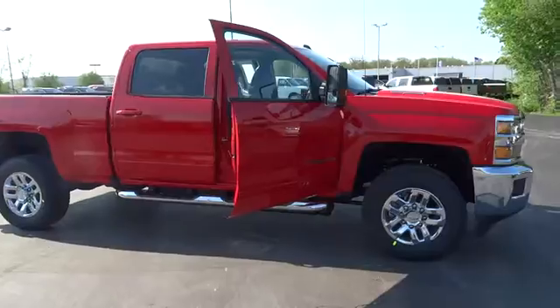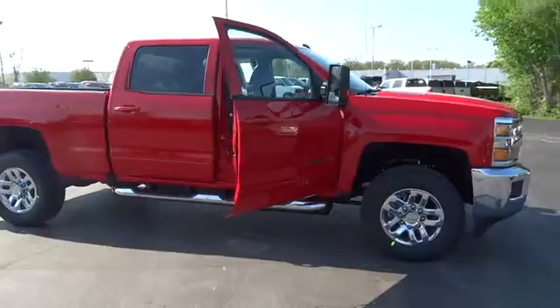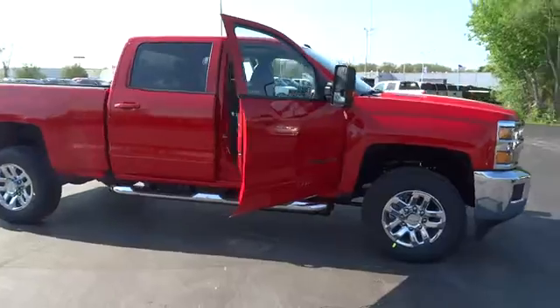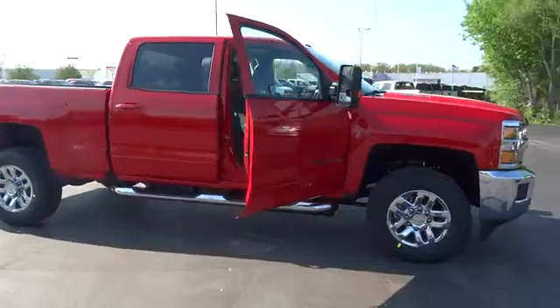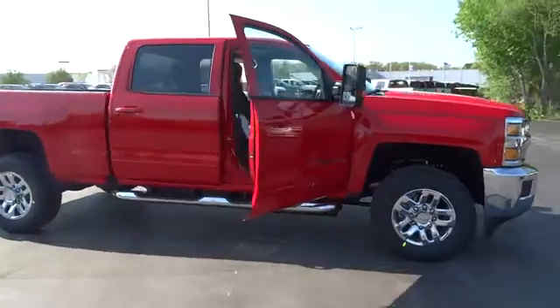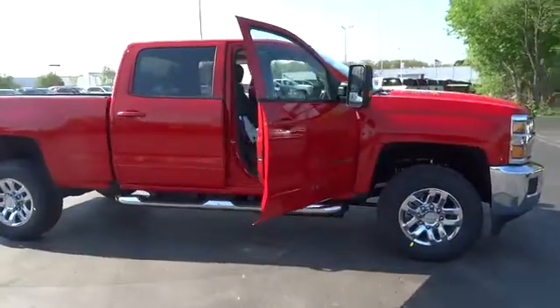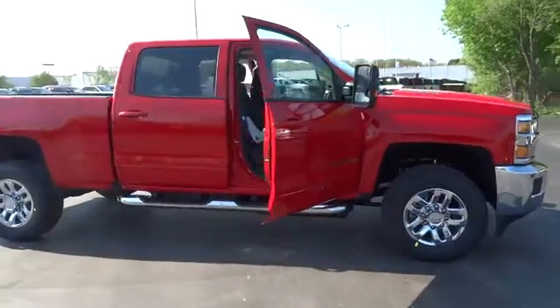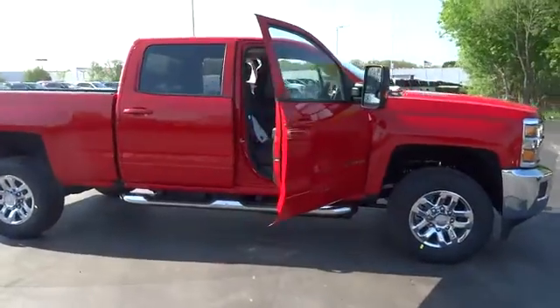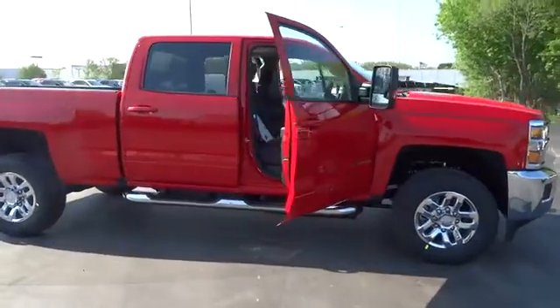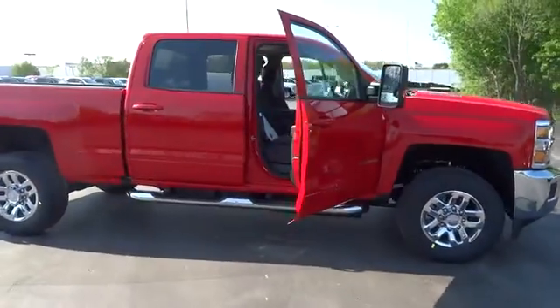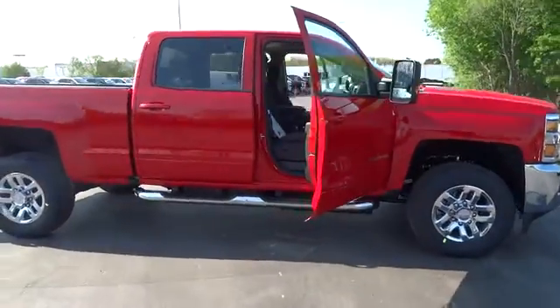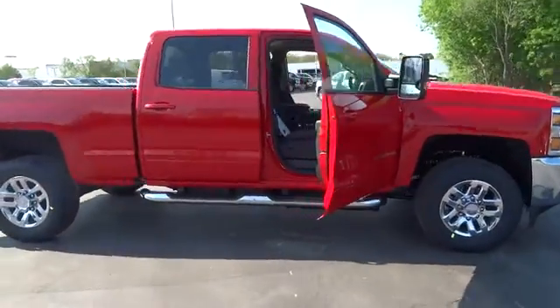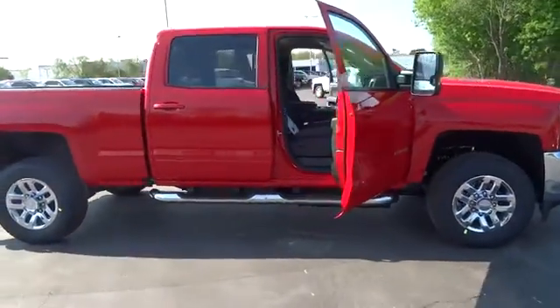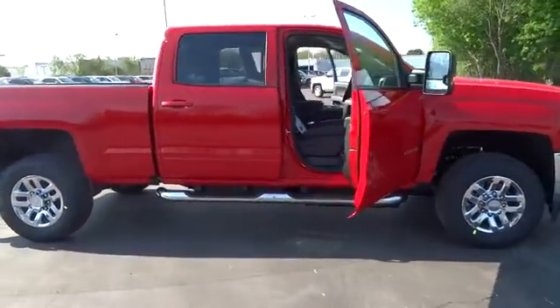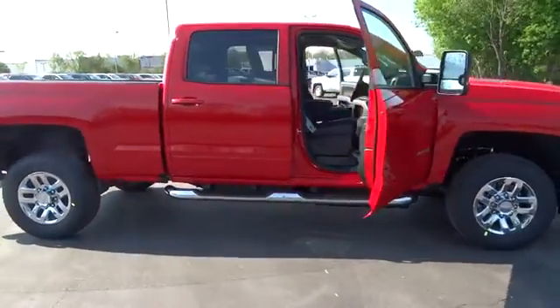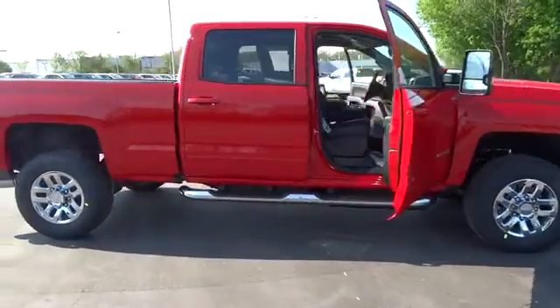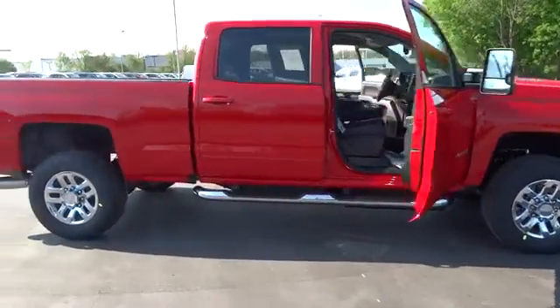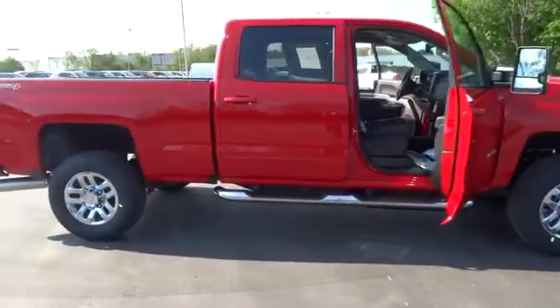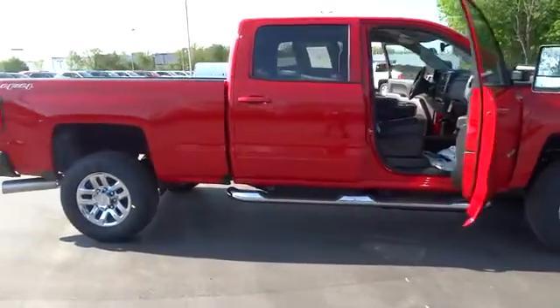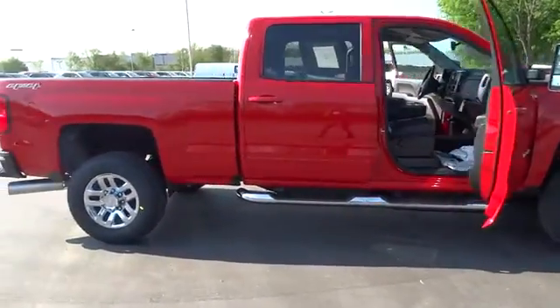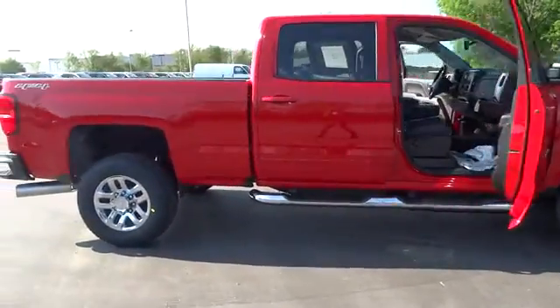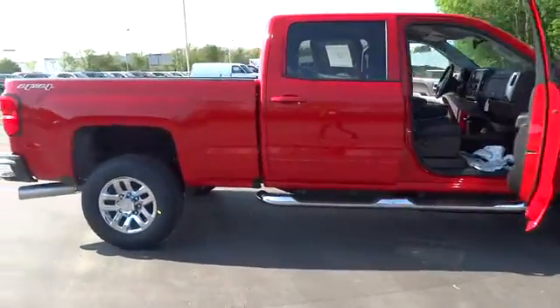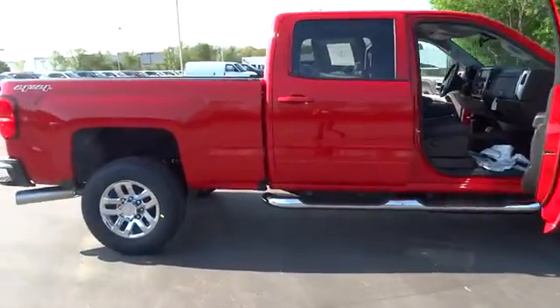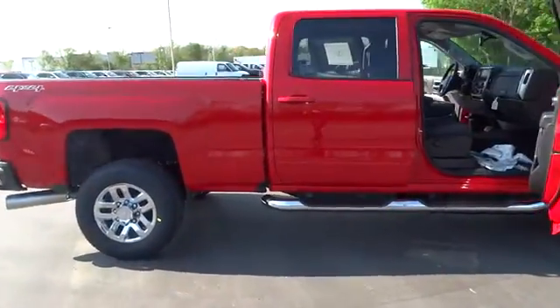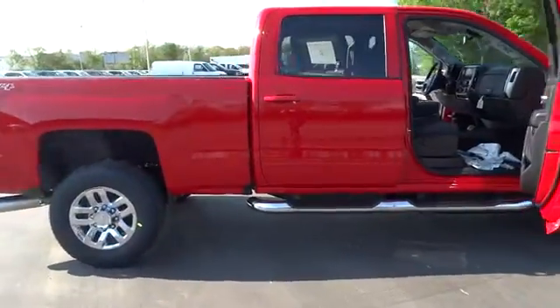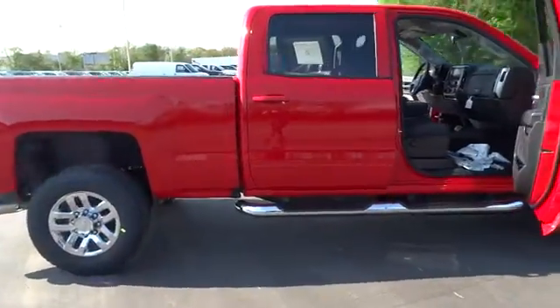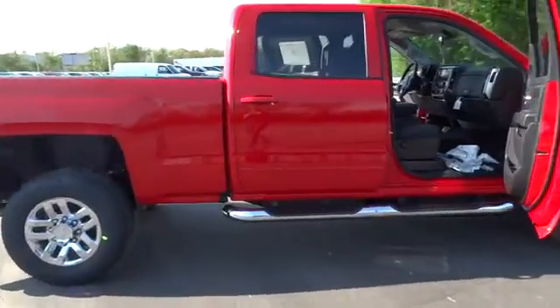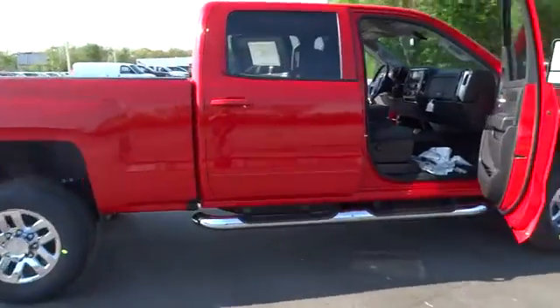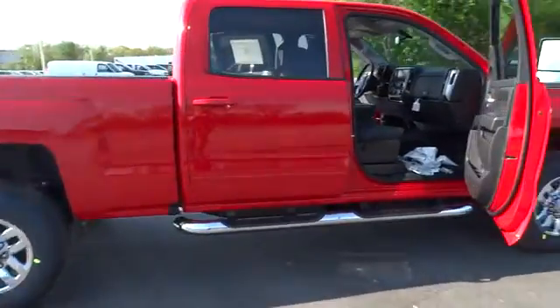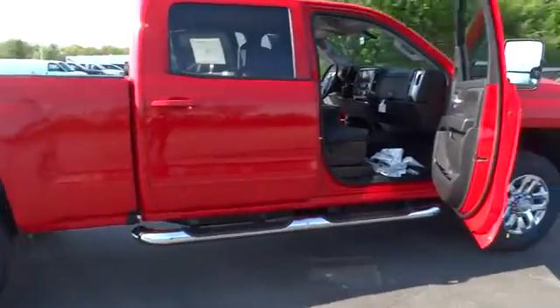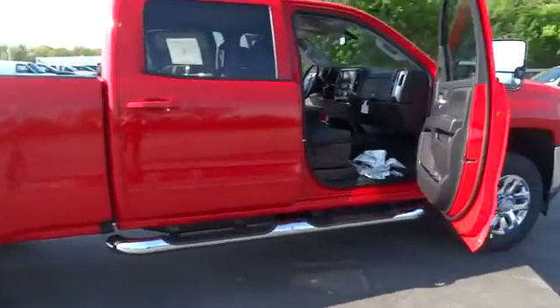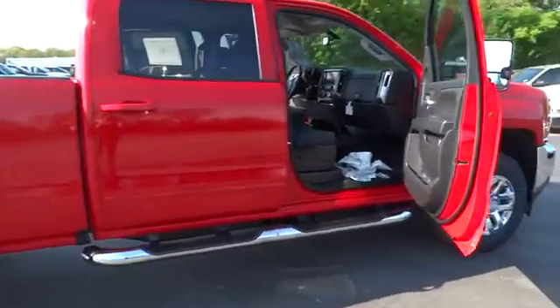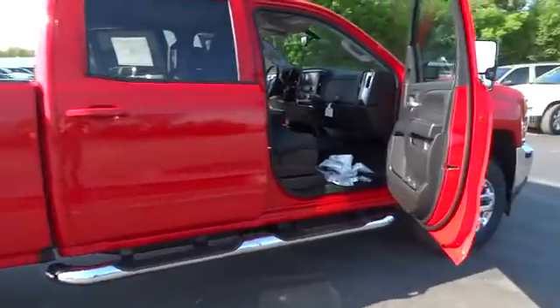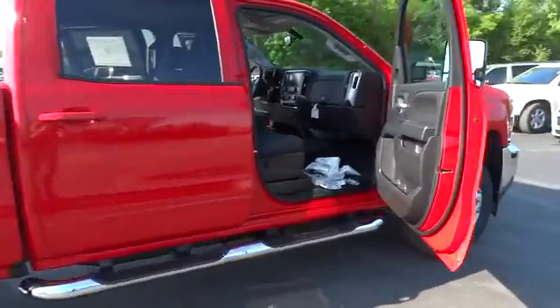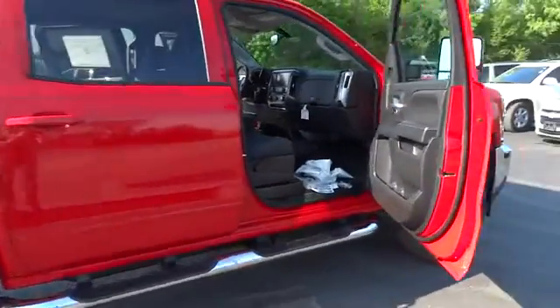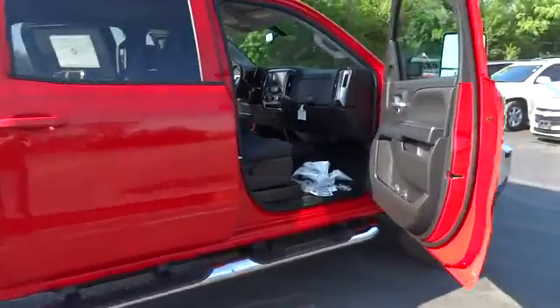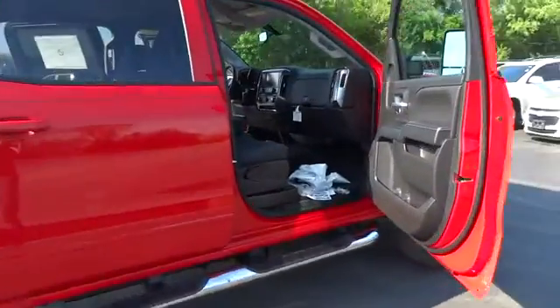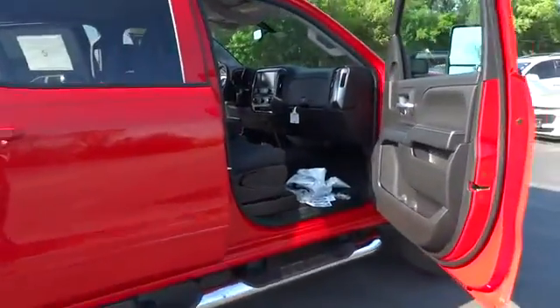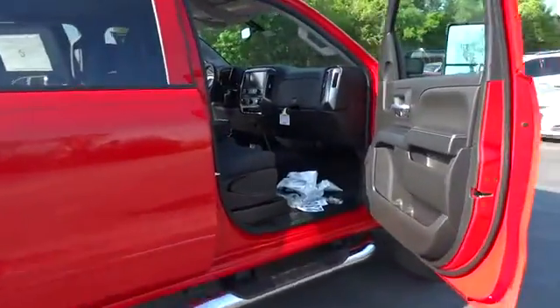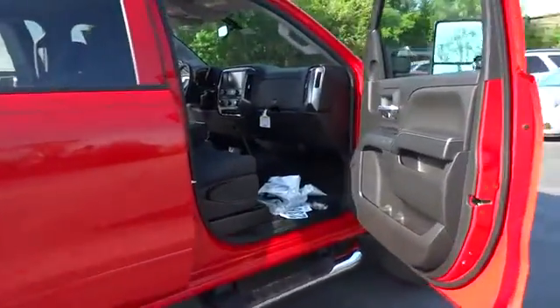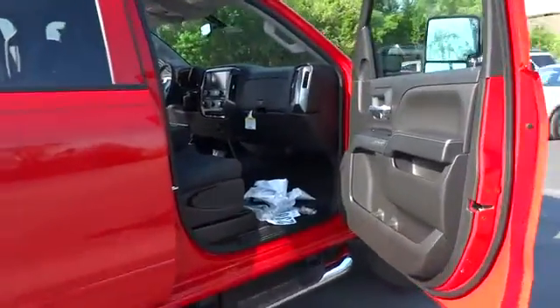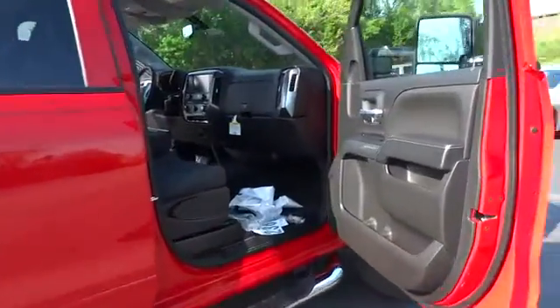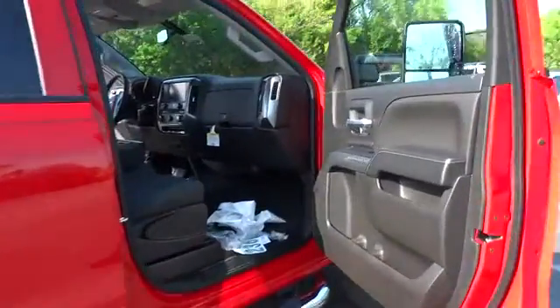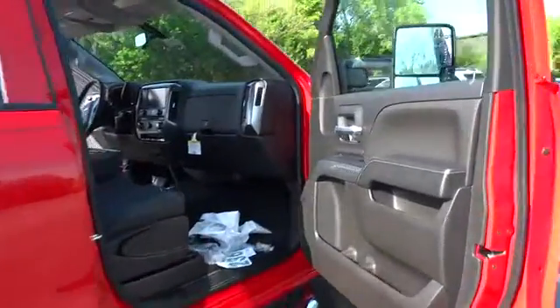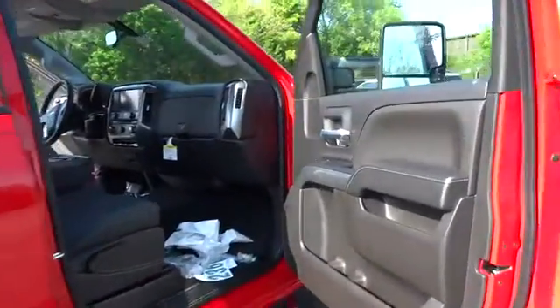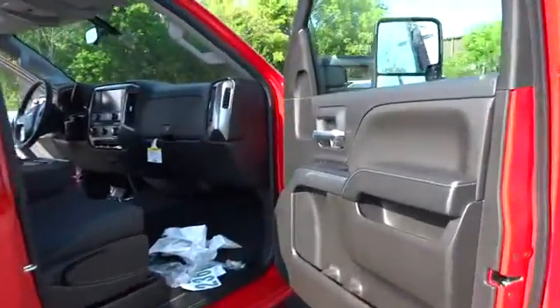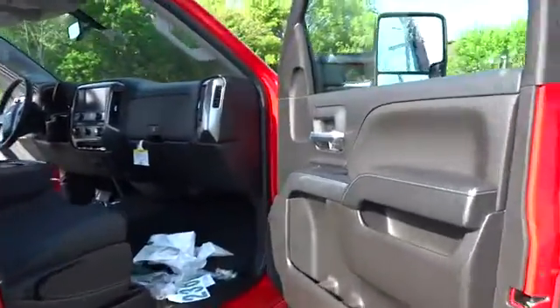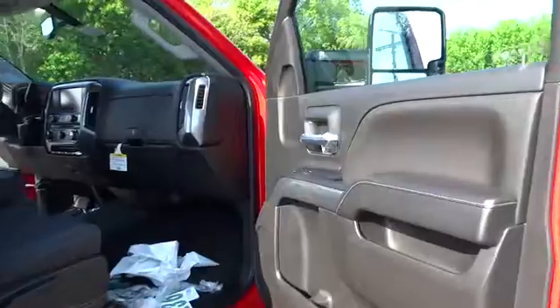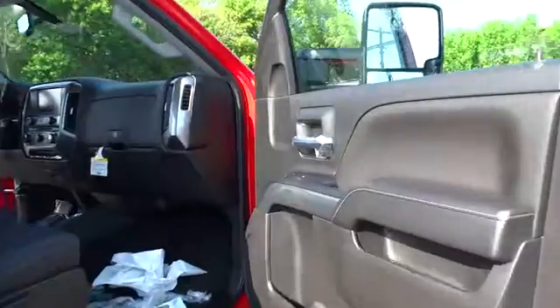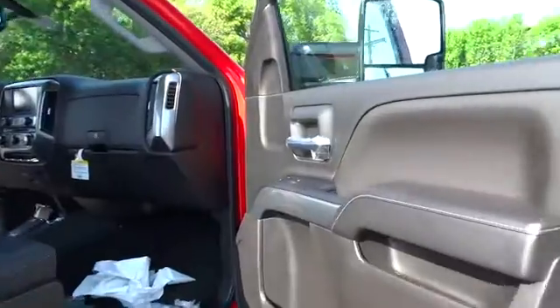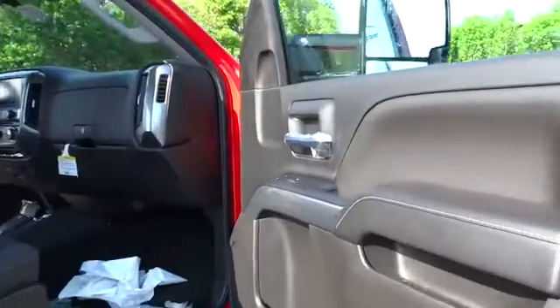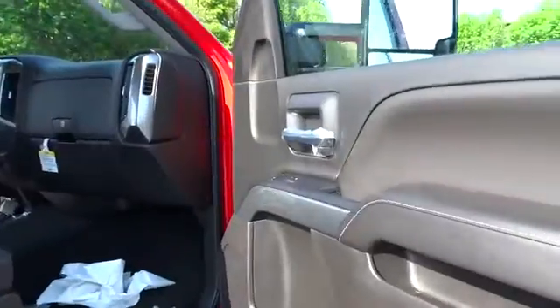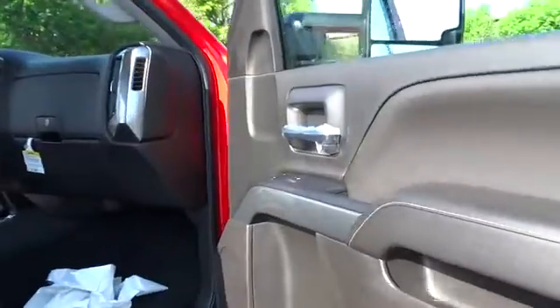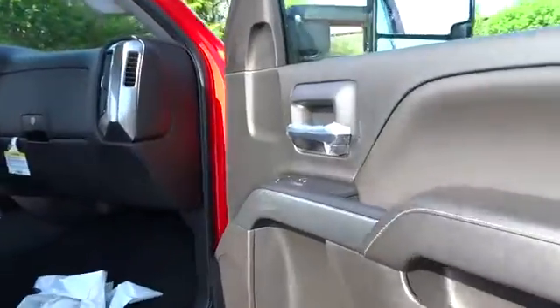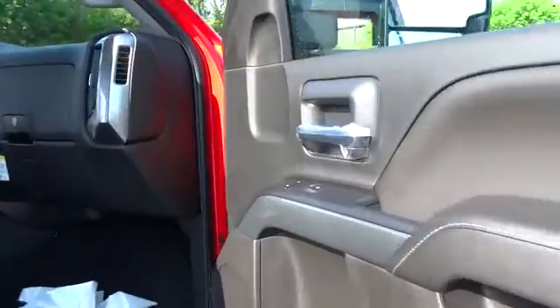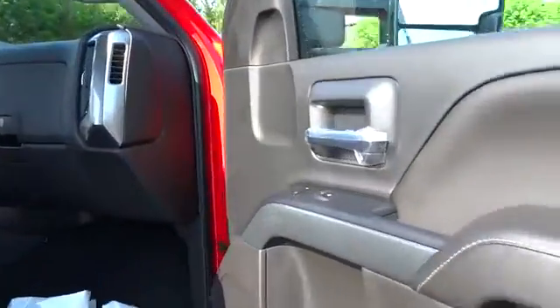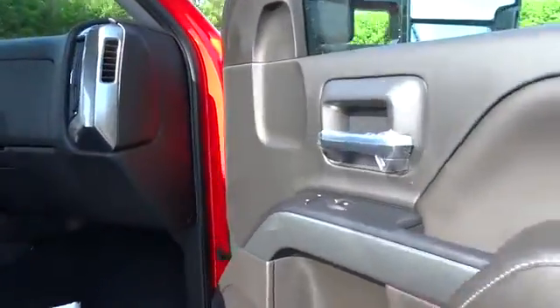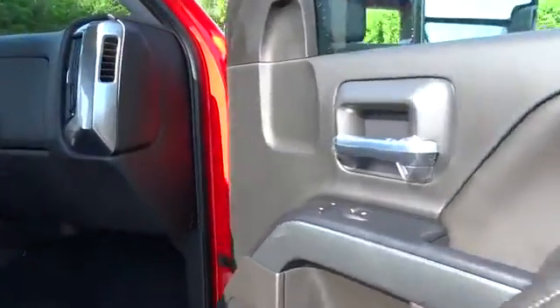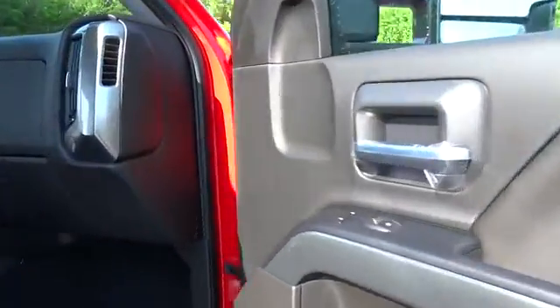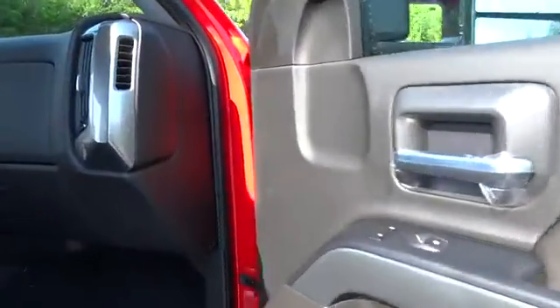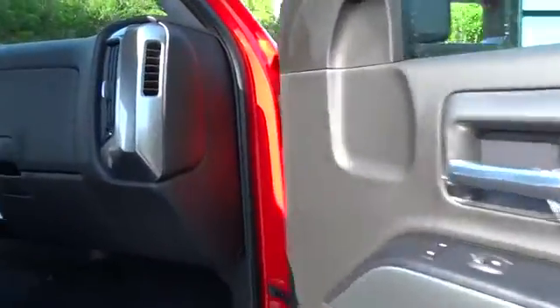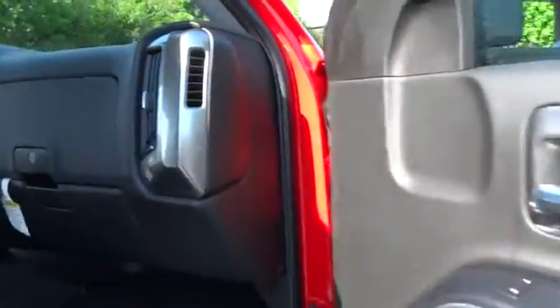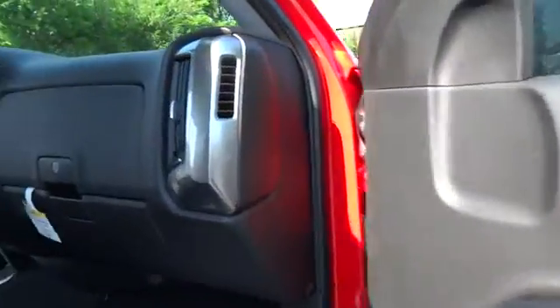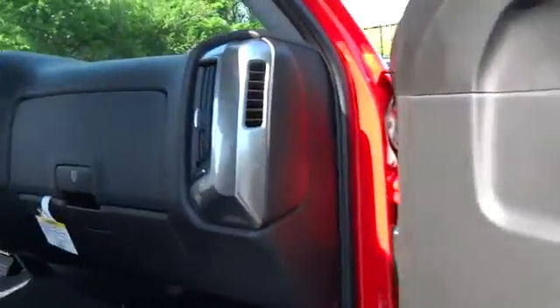The 2016 Chevrolet Silverado 3500 HD. Pros: everything. Cons: nothing.